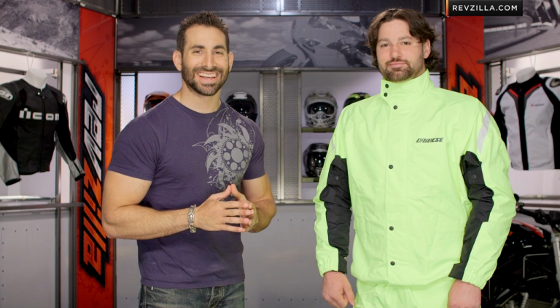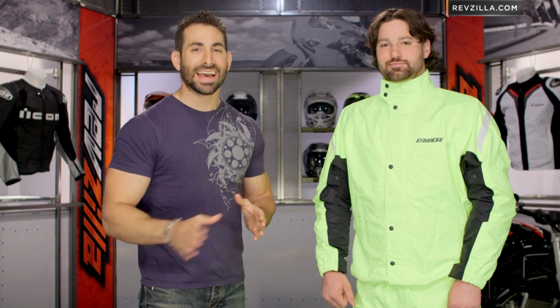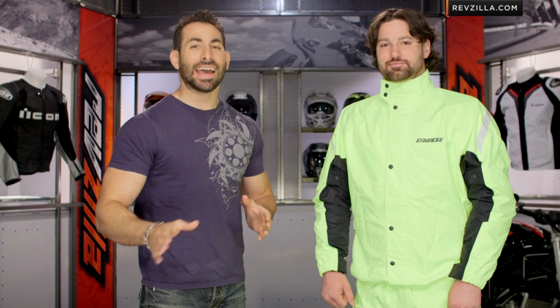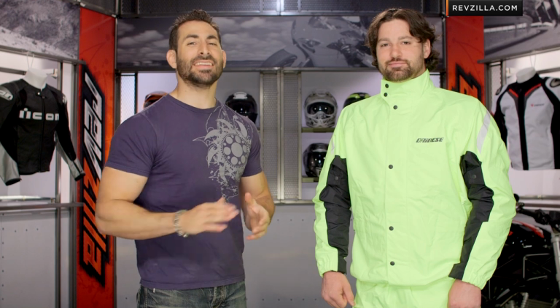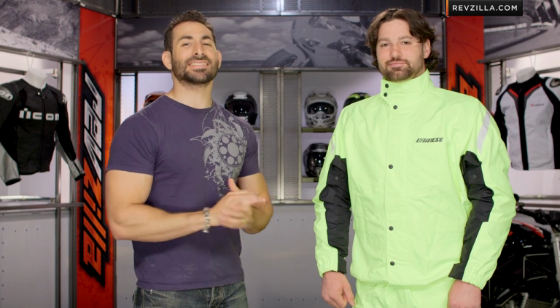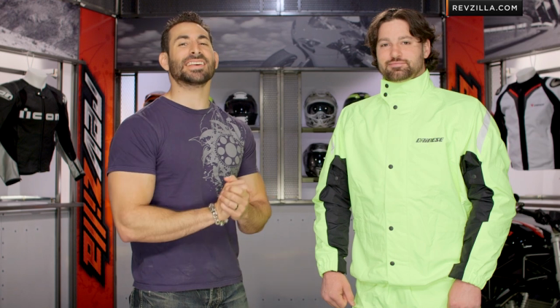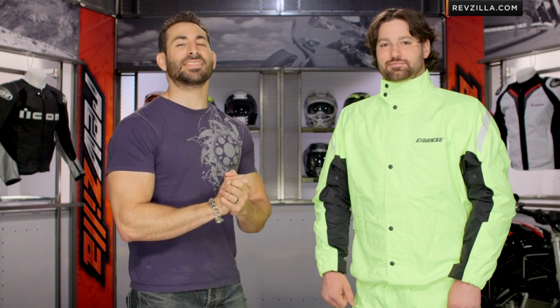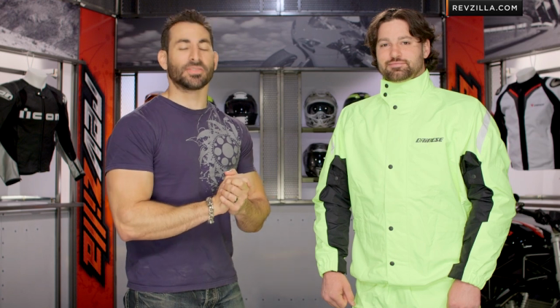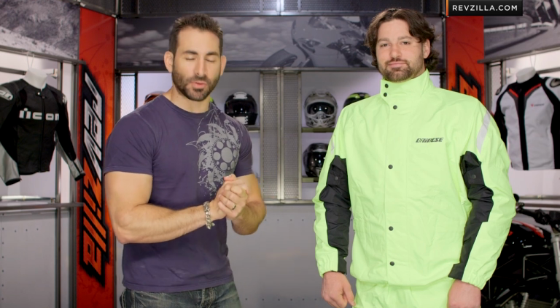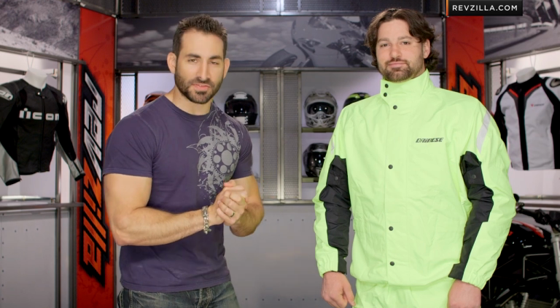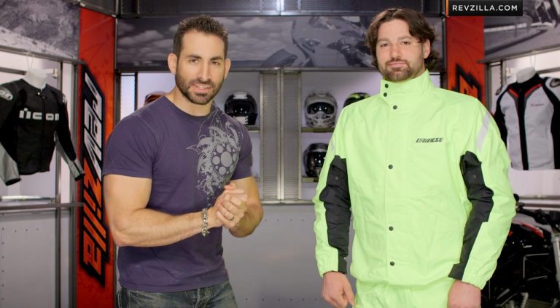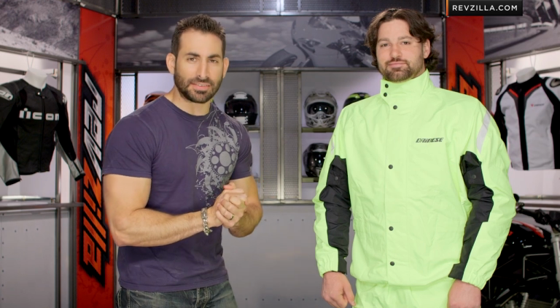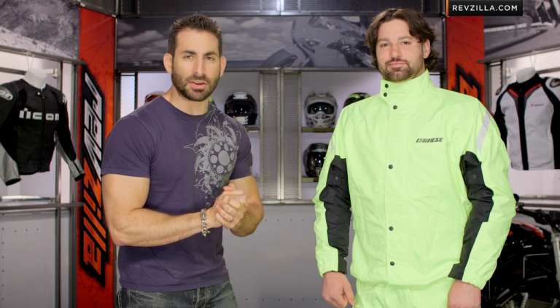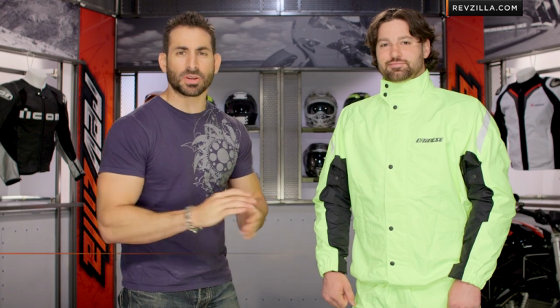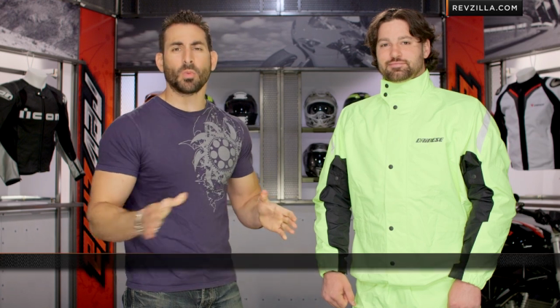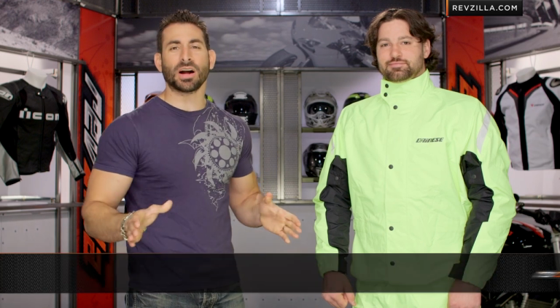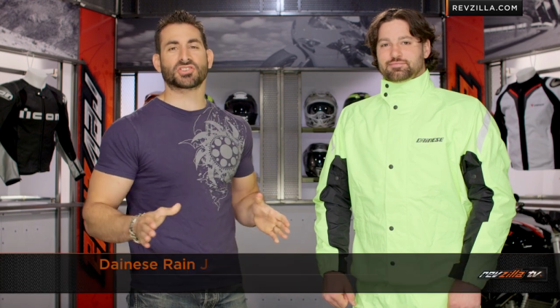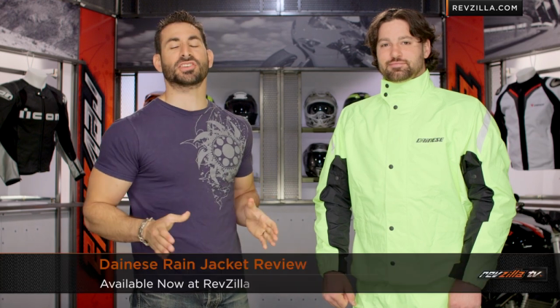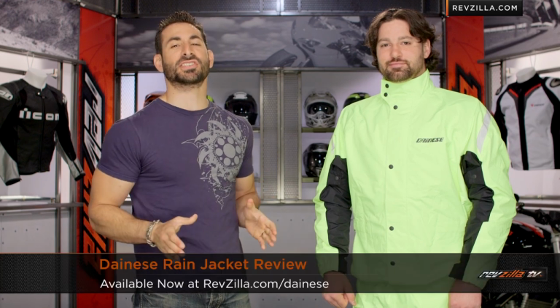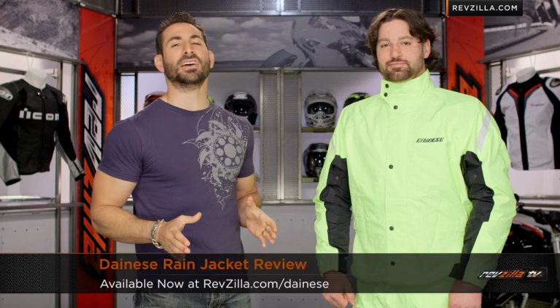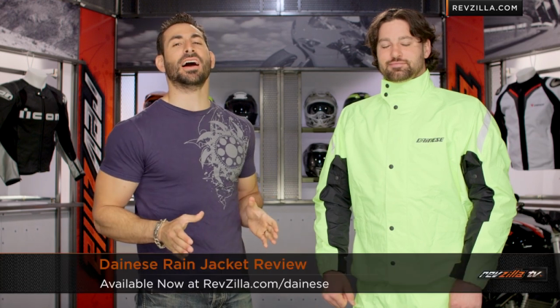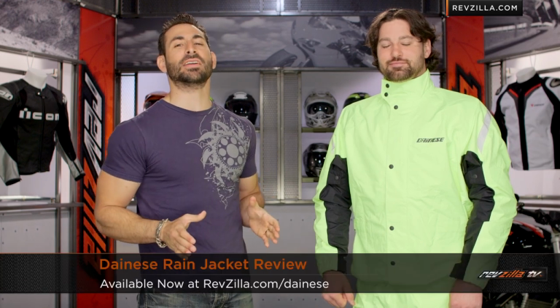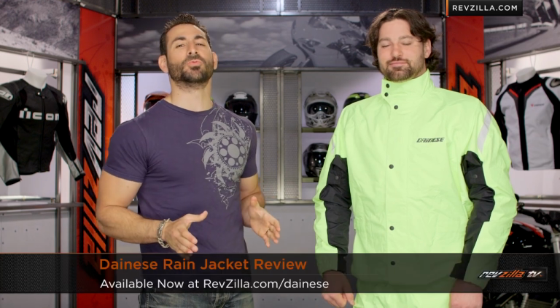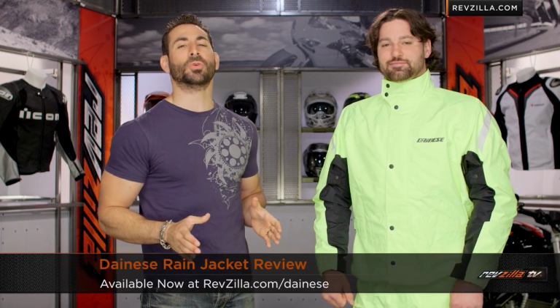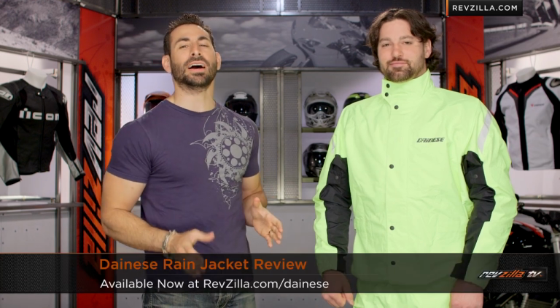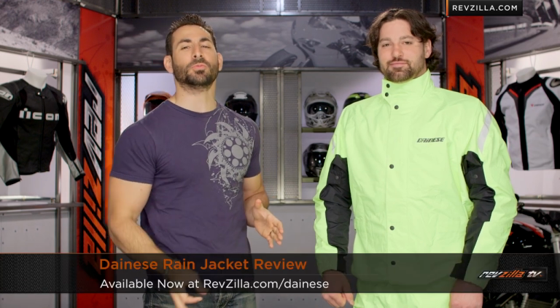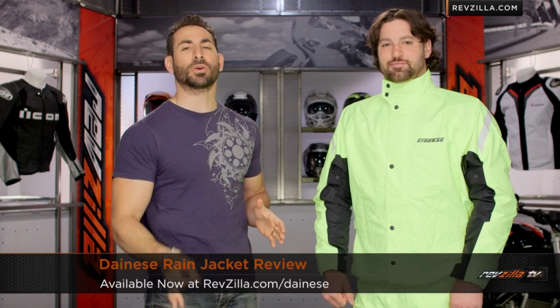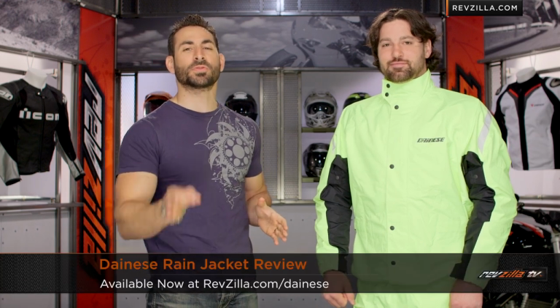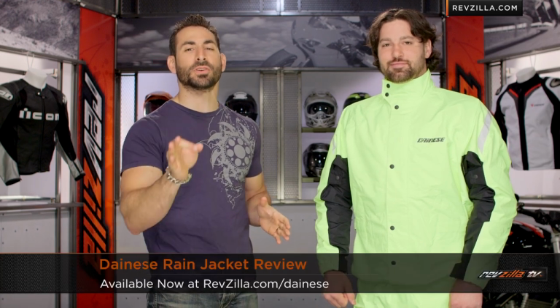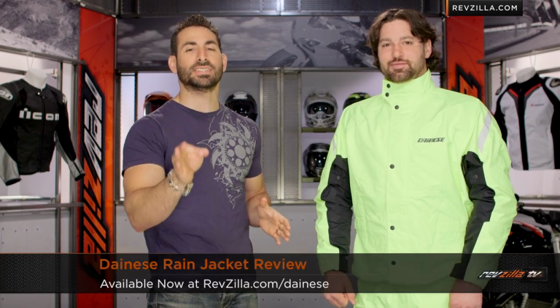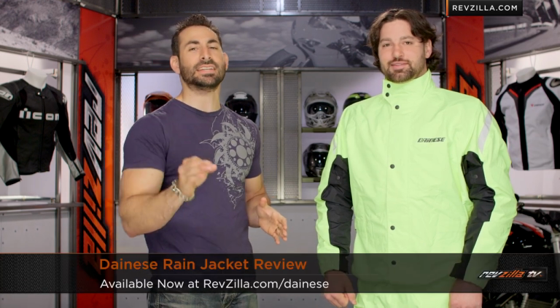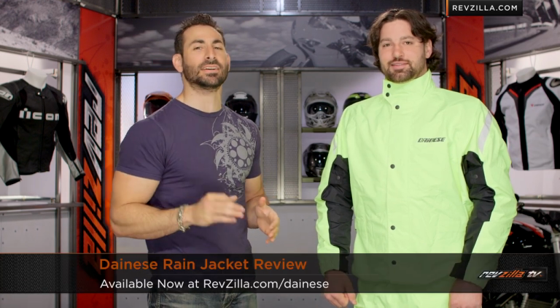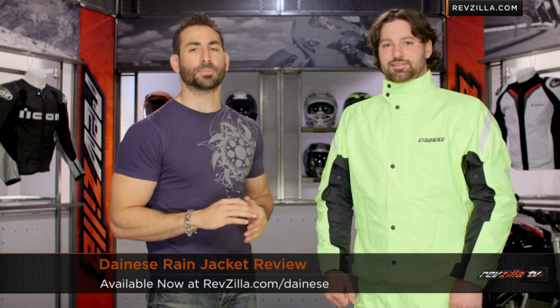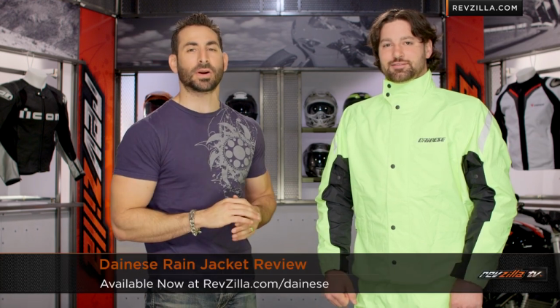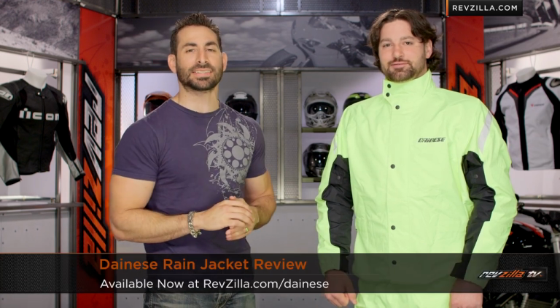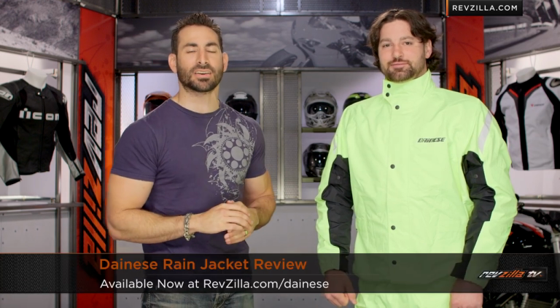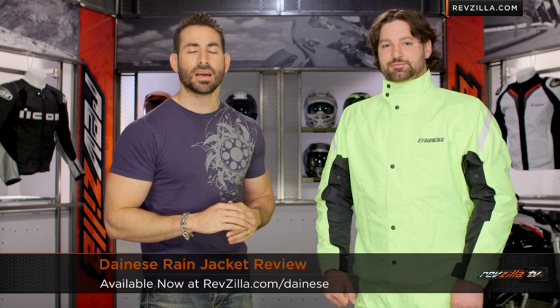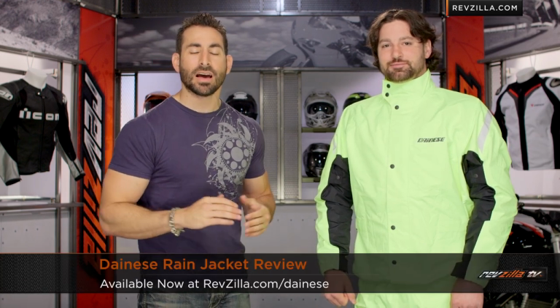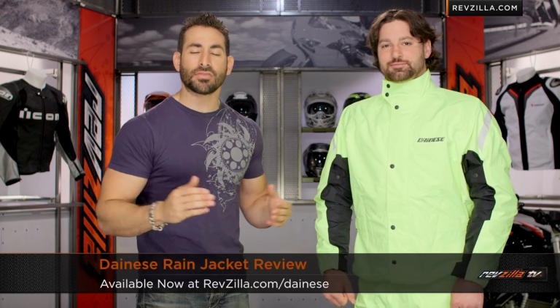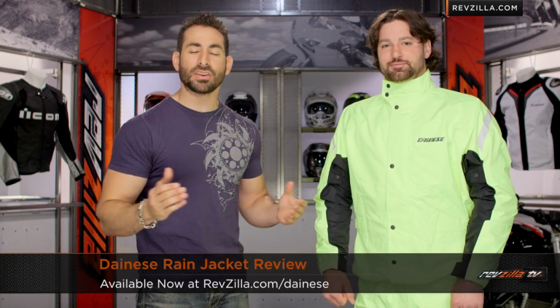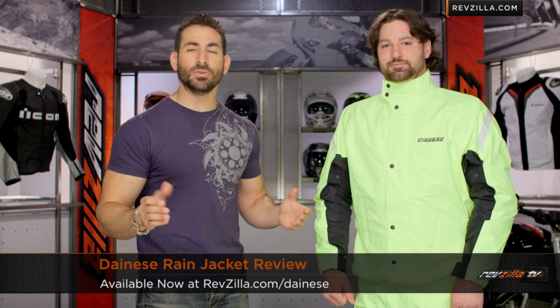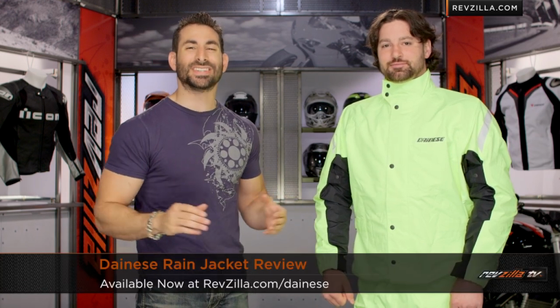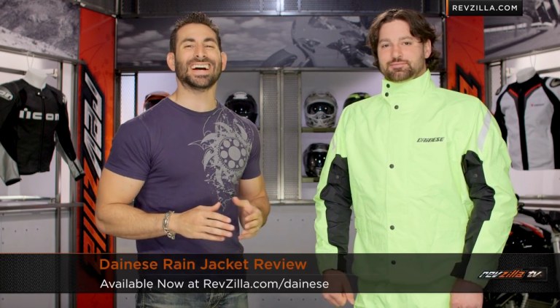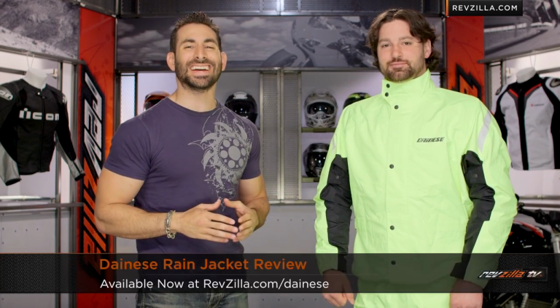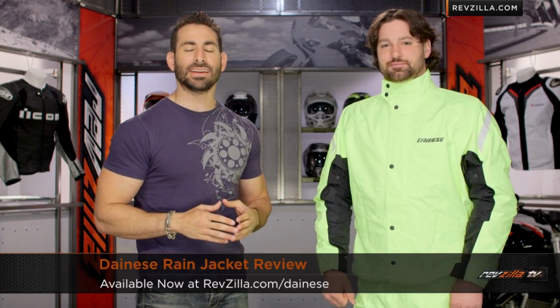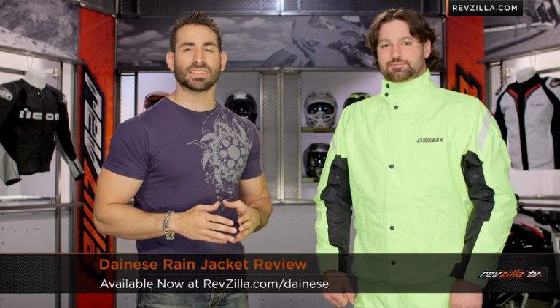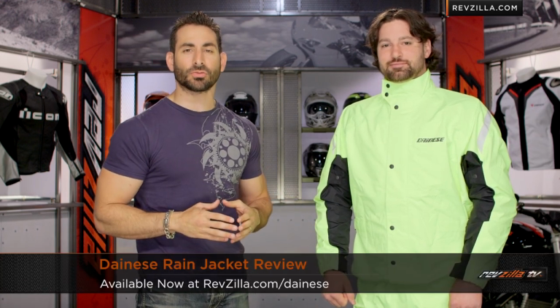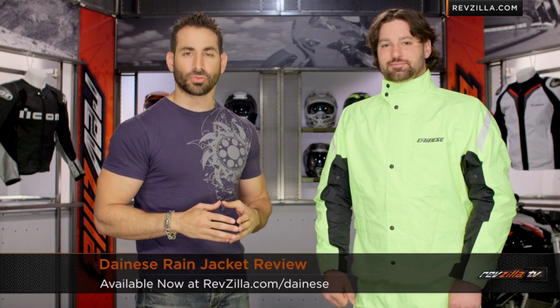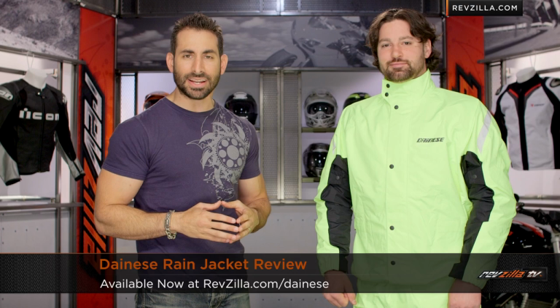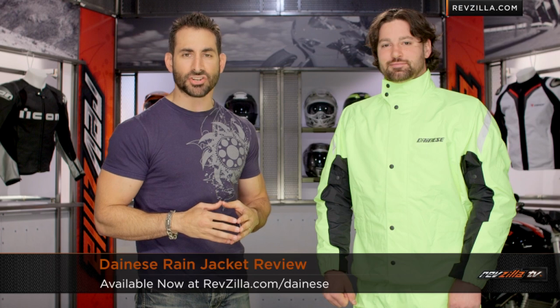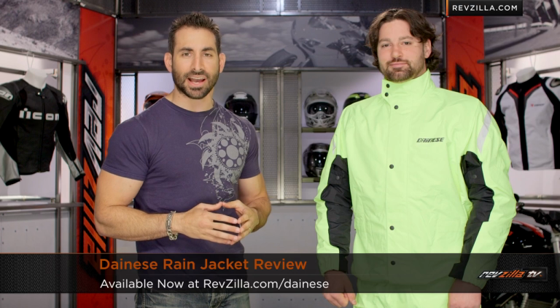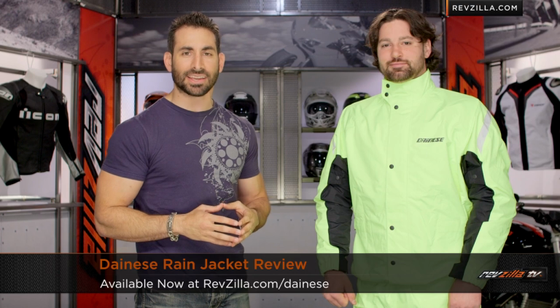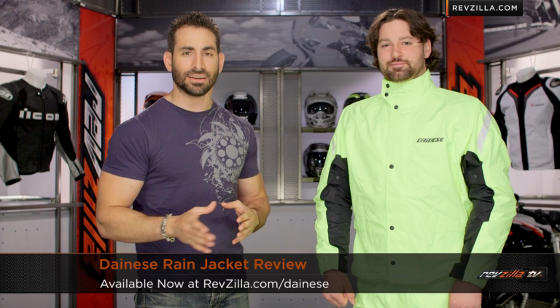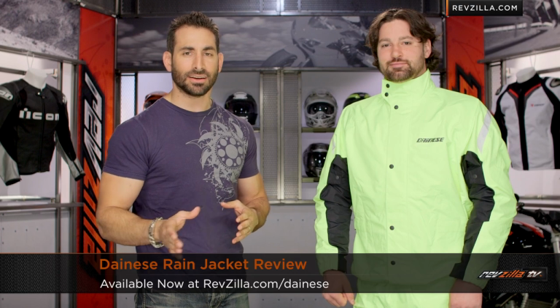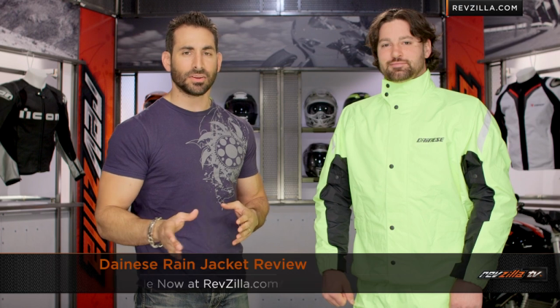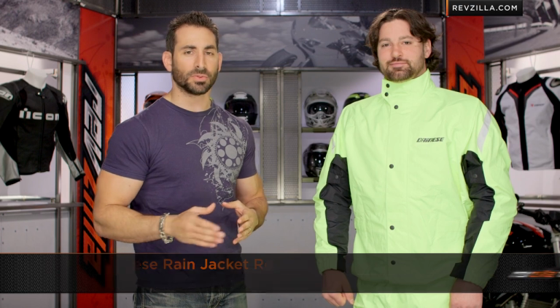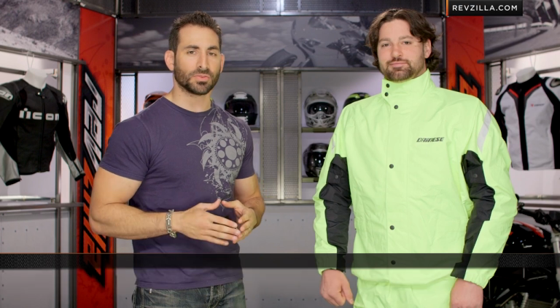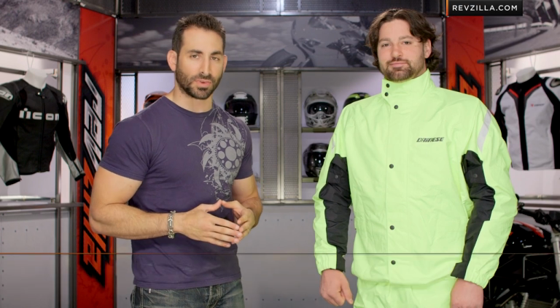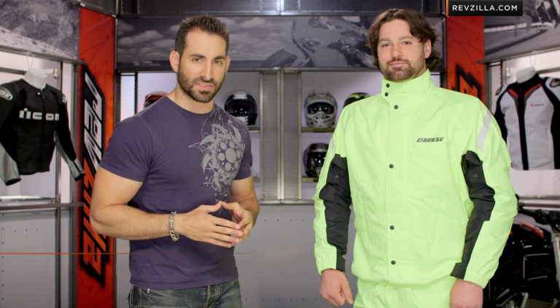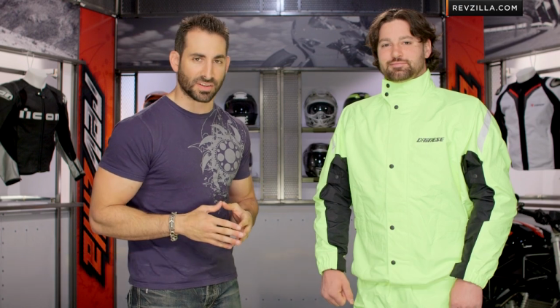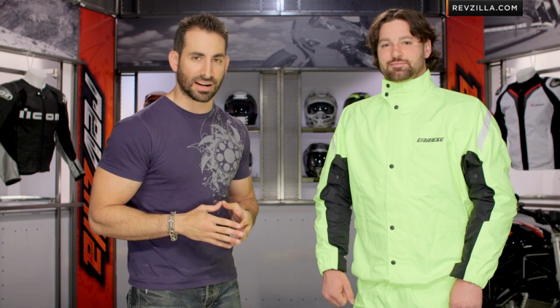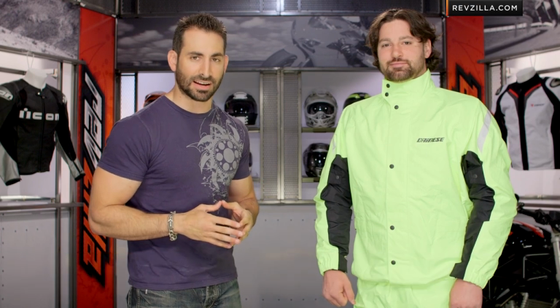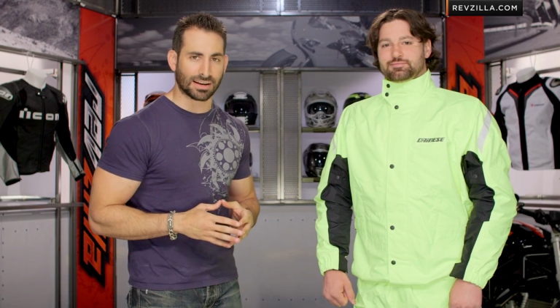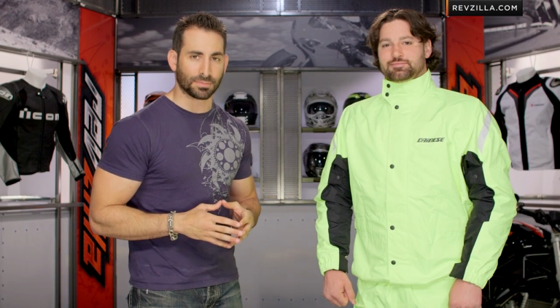Hey, this is Anthony from RevZilla TV, where you can watch, decide, and ride. Welcome to our detailed breakdown of the new Dainese Rain Jacket, available at RevZilla.com.